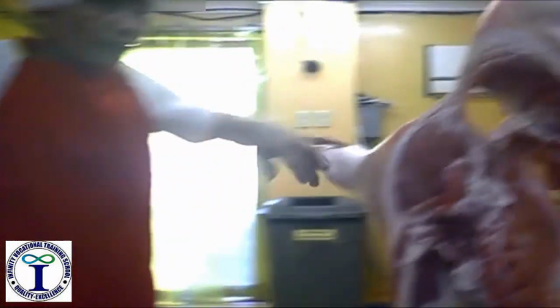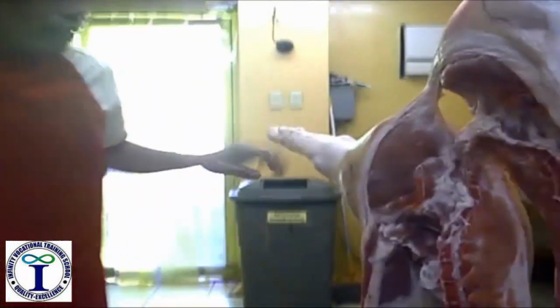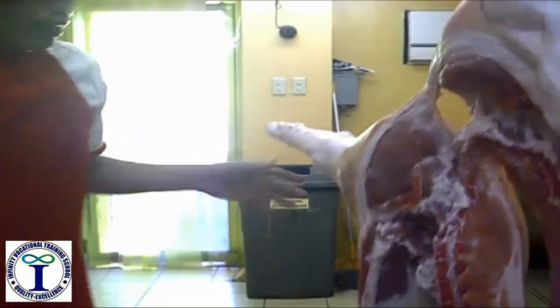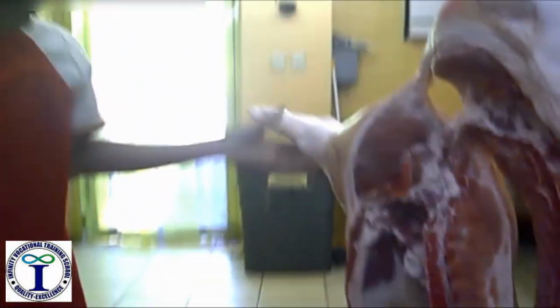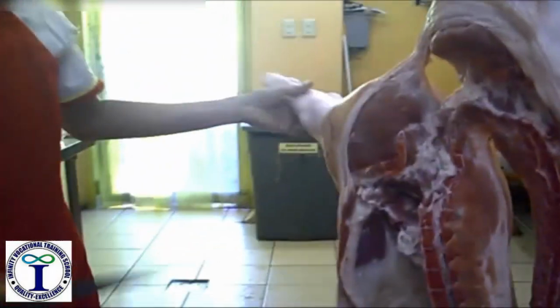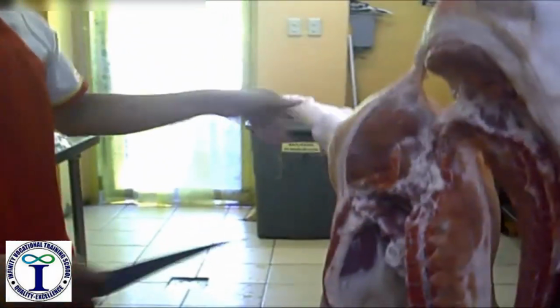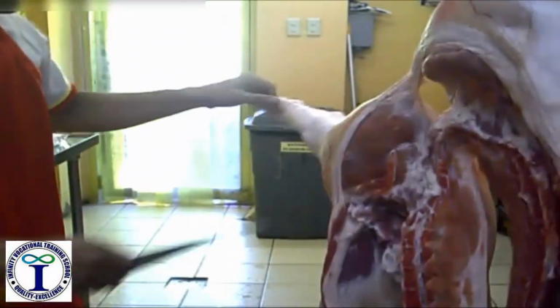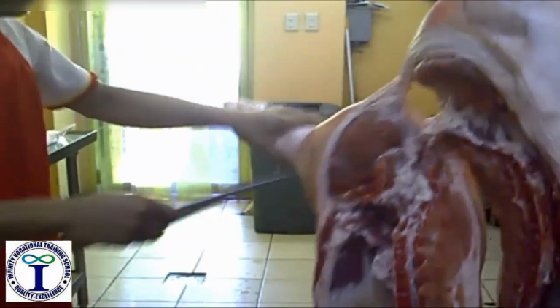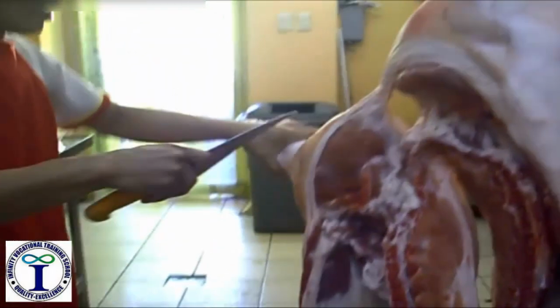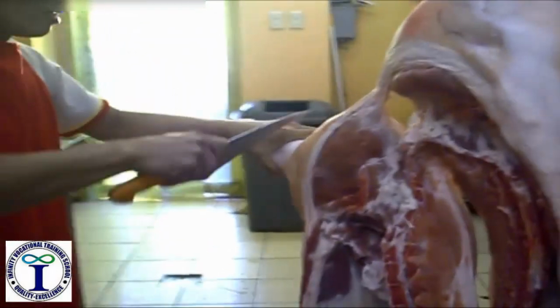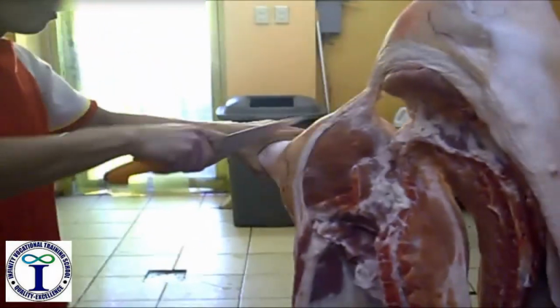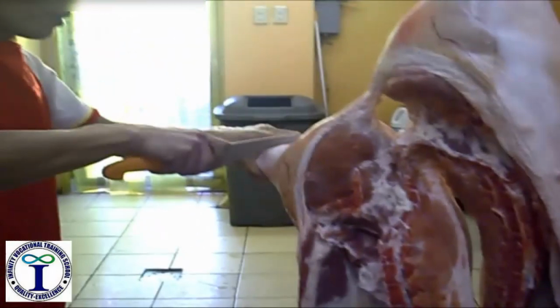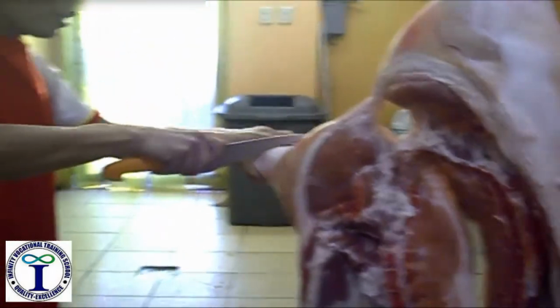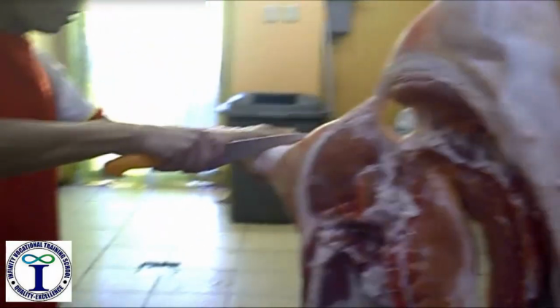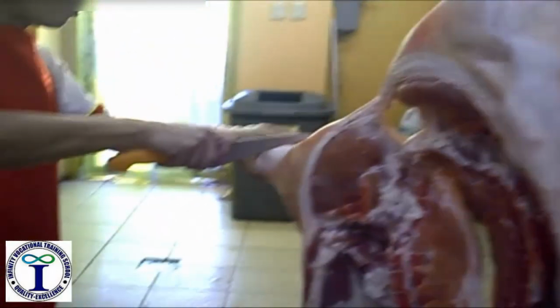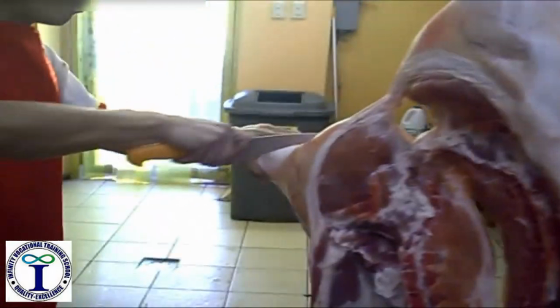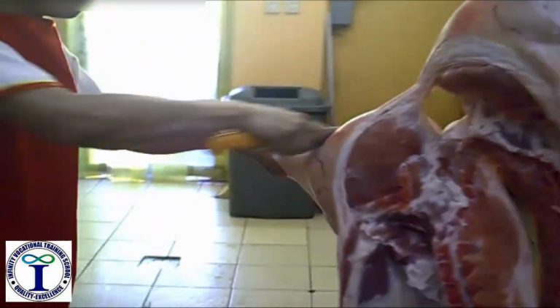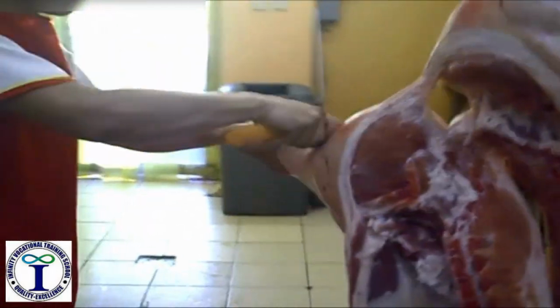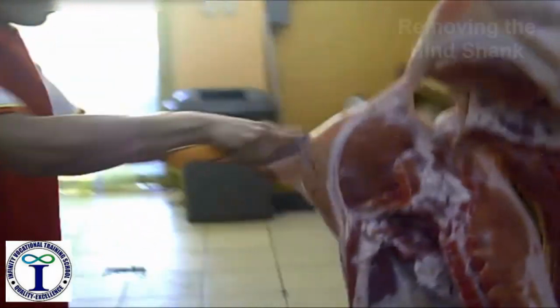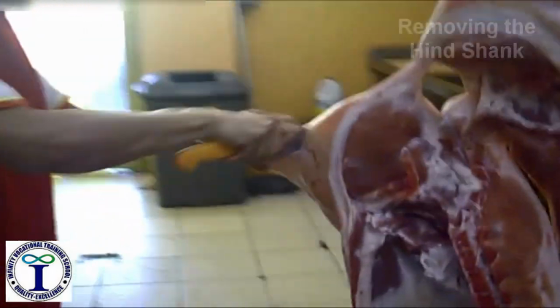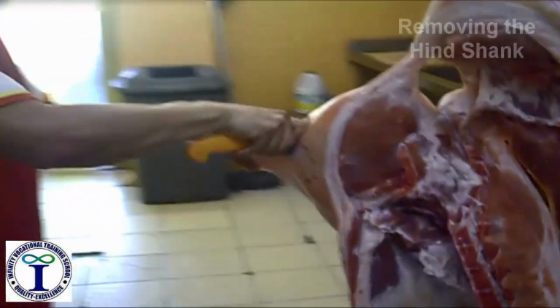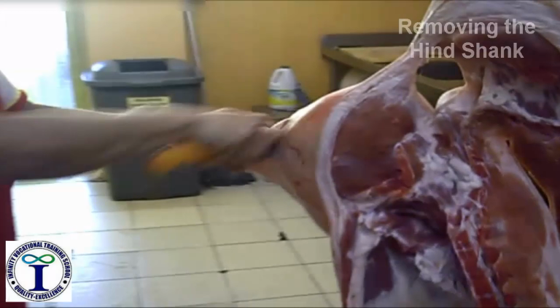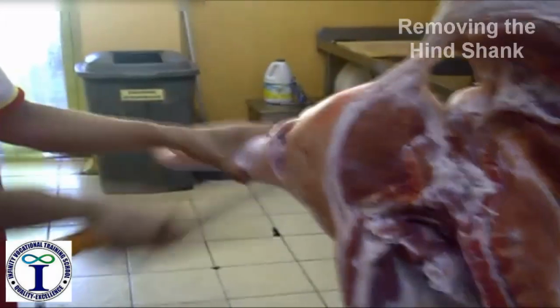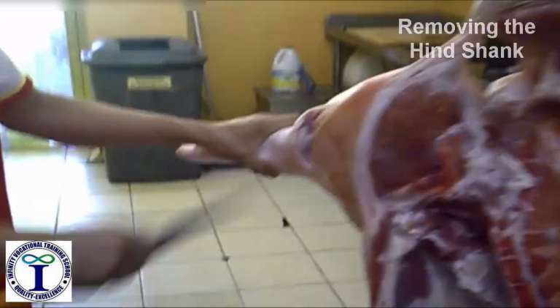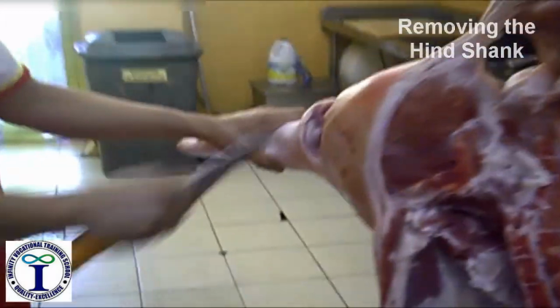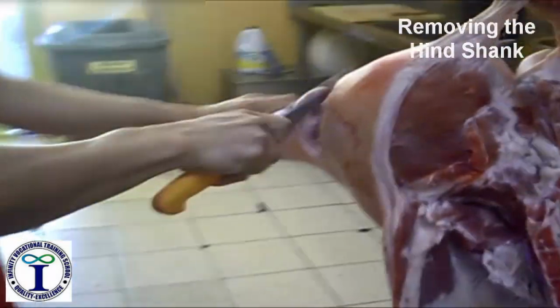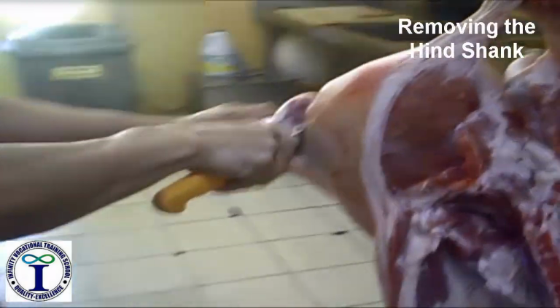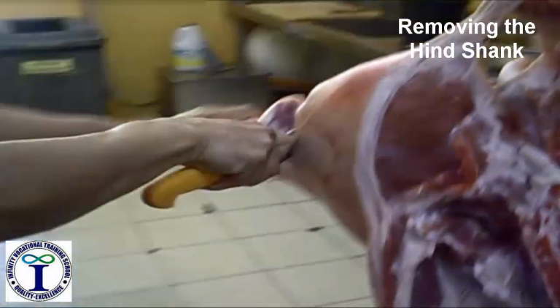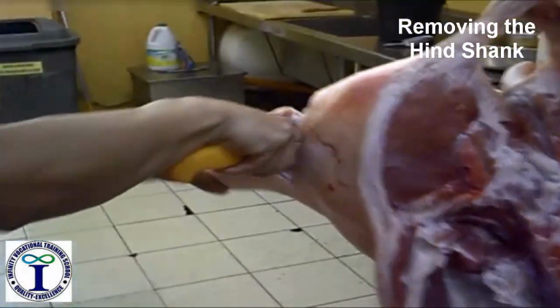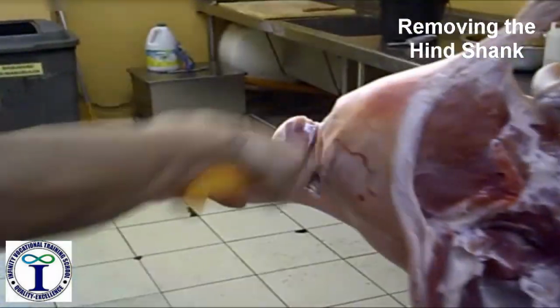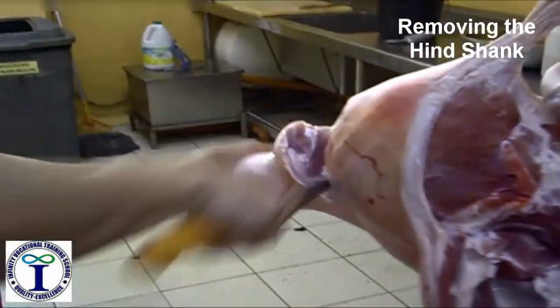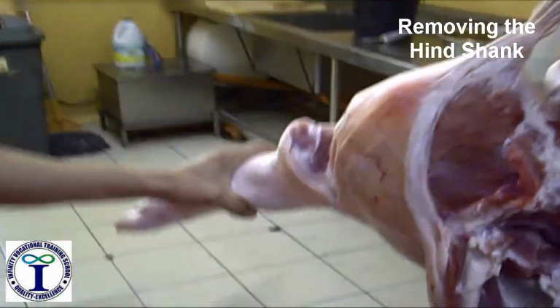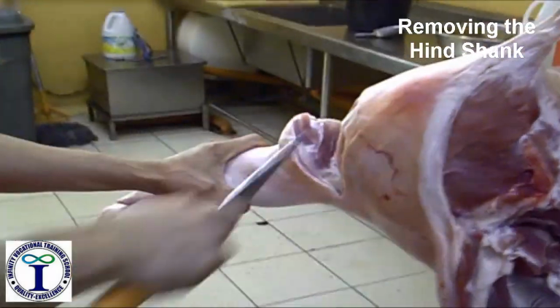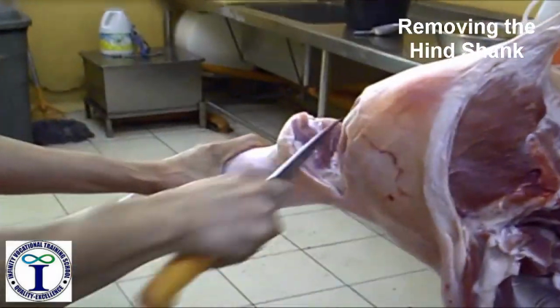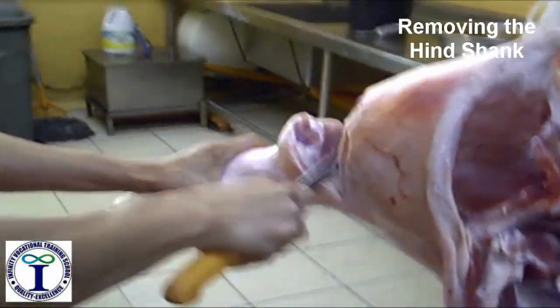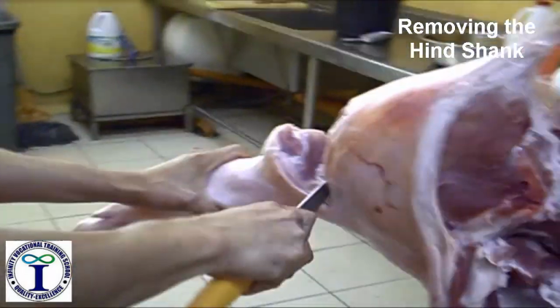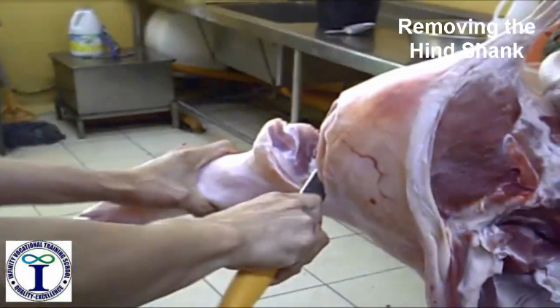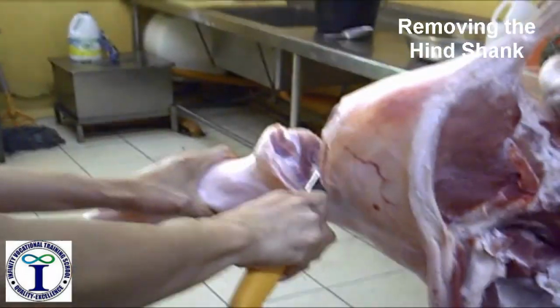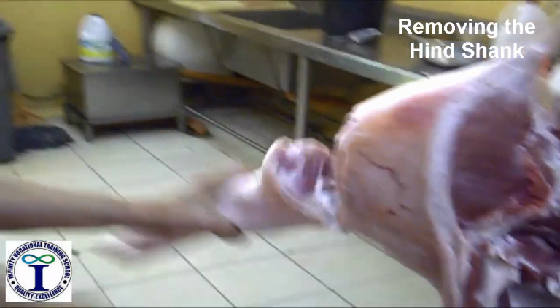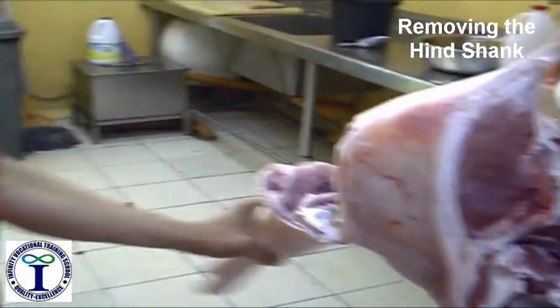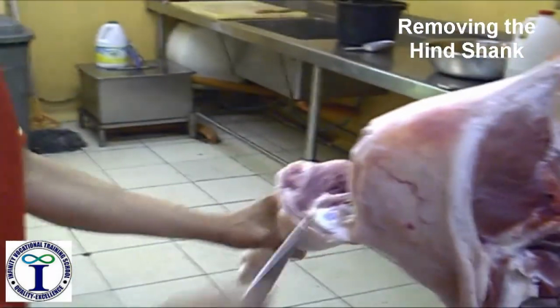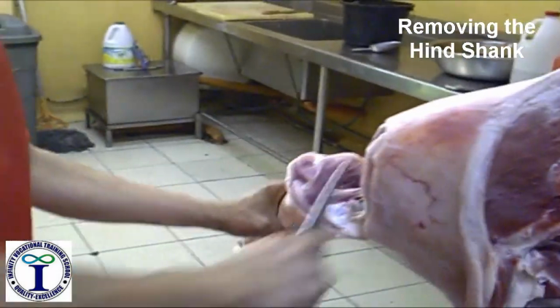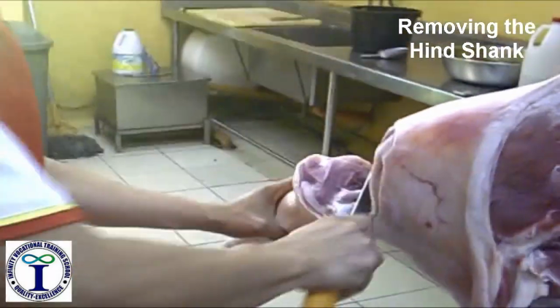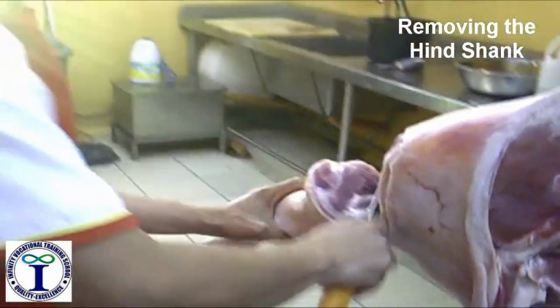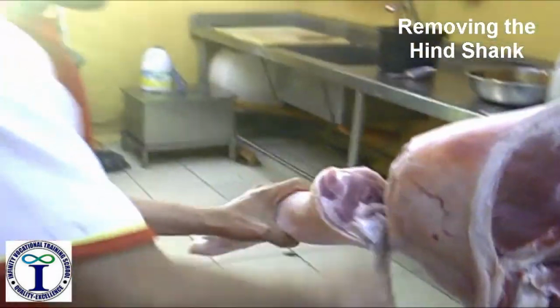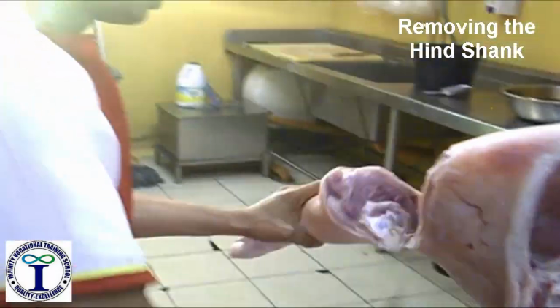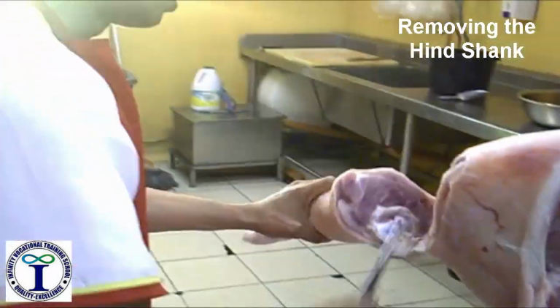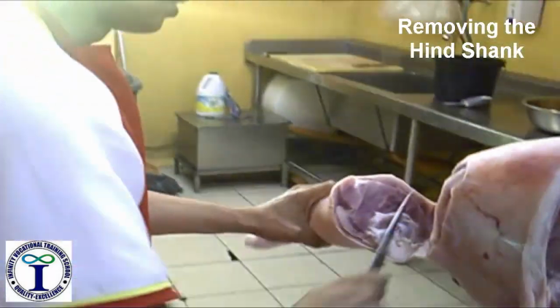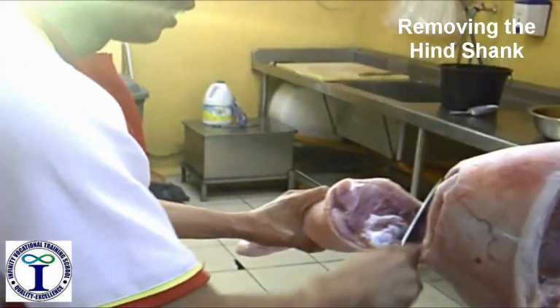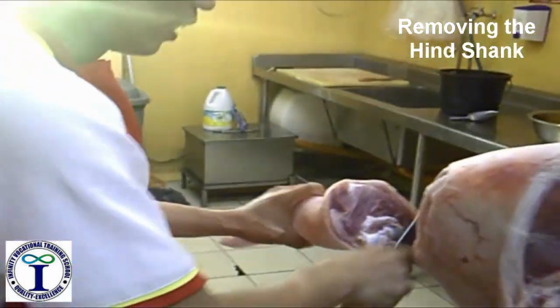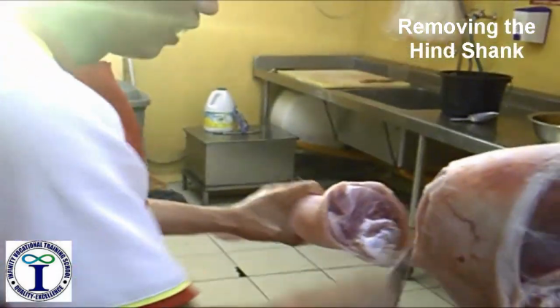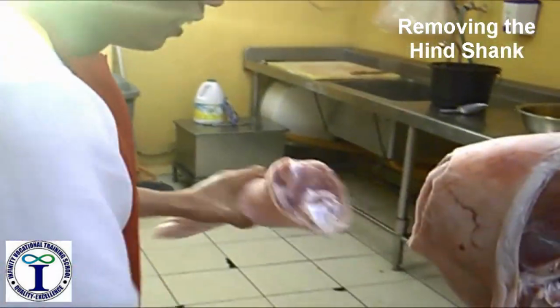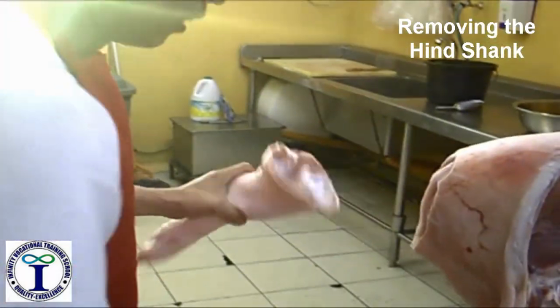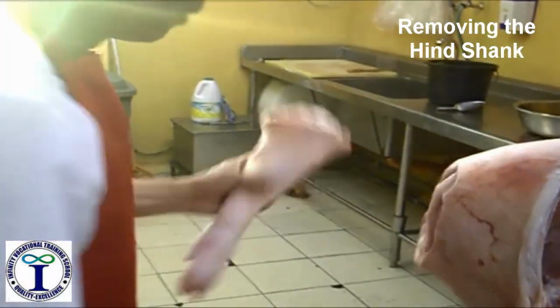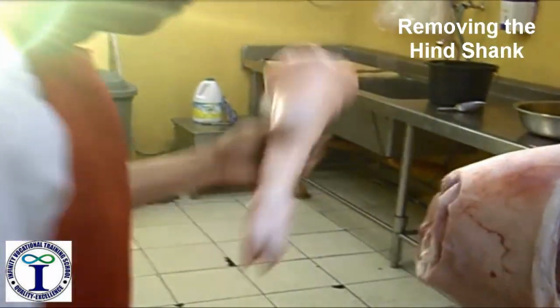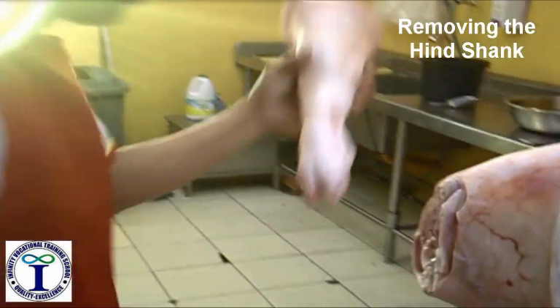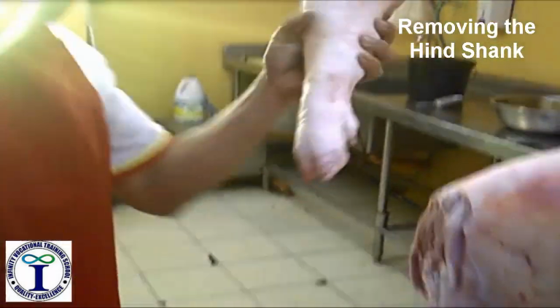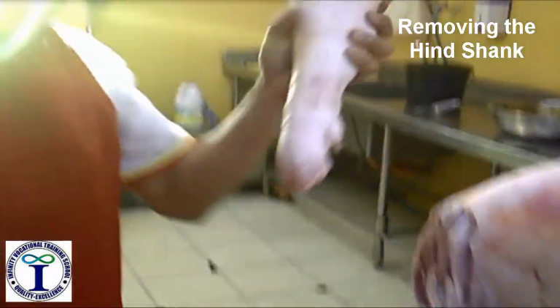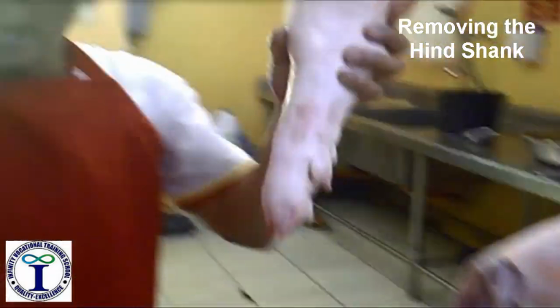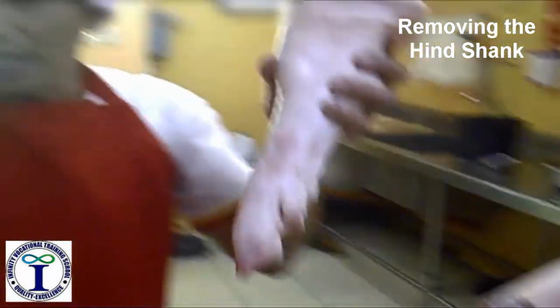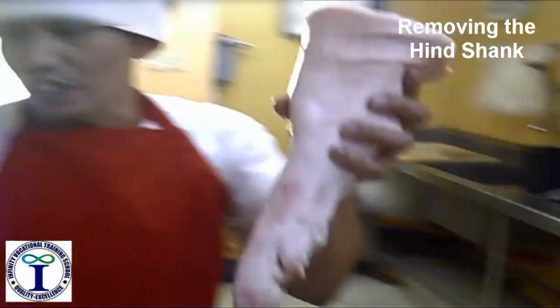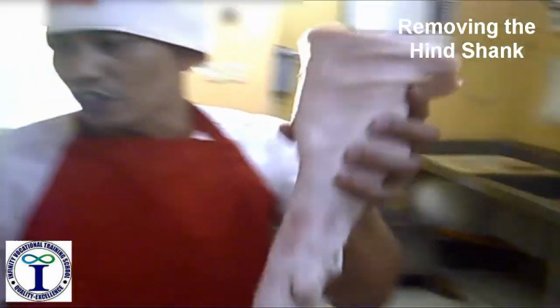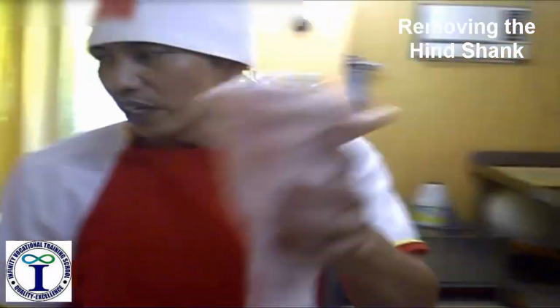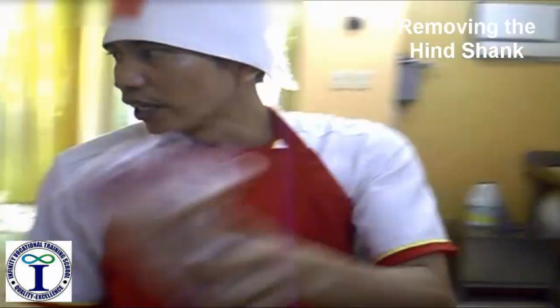Then we remove the hind, the hindshank. This is the hindshank.